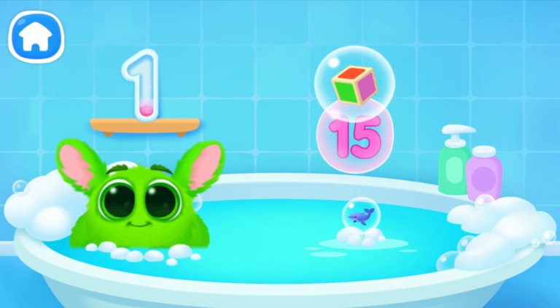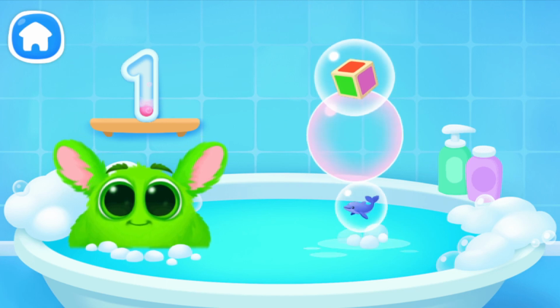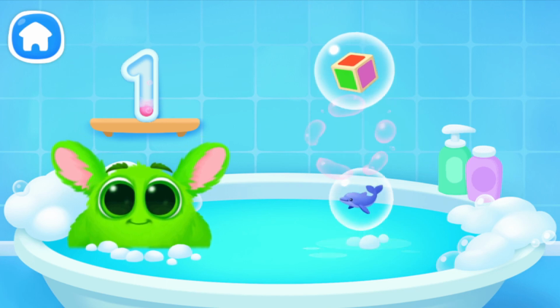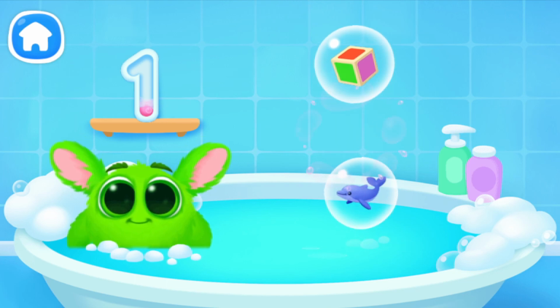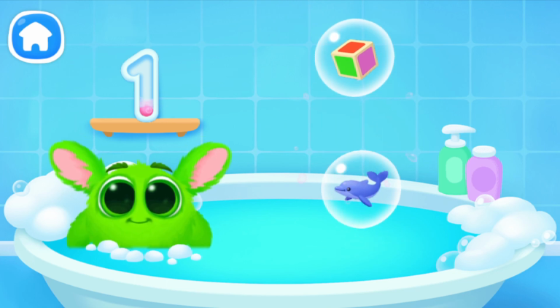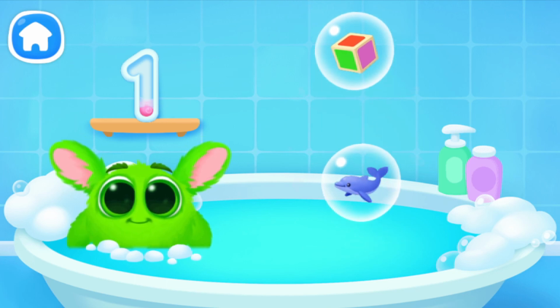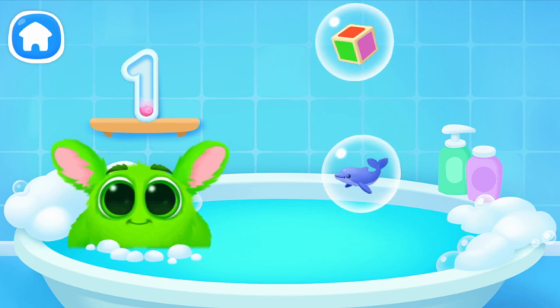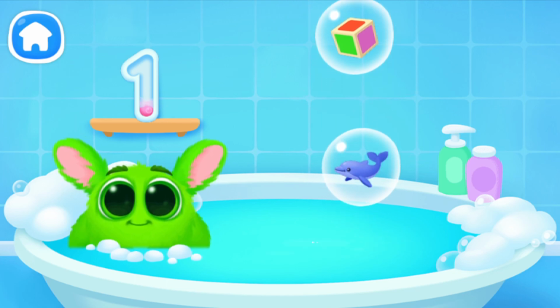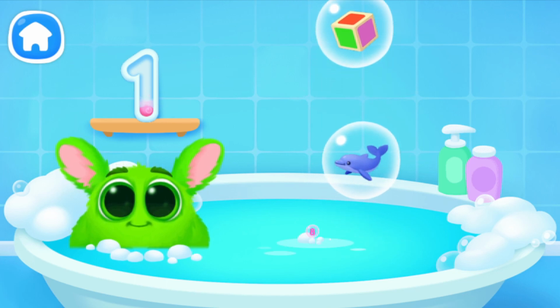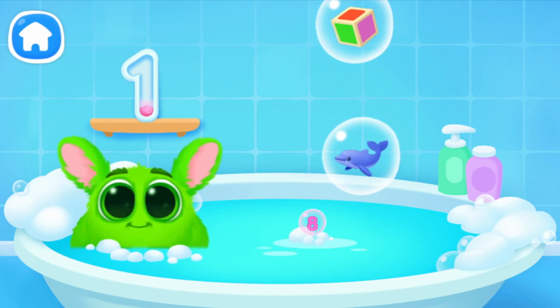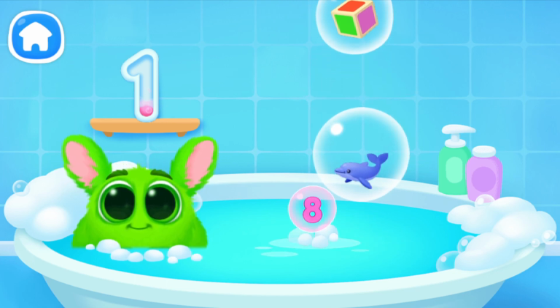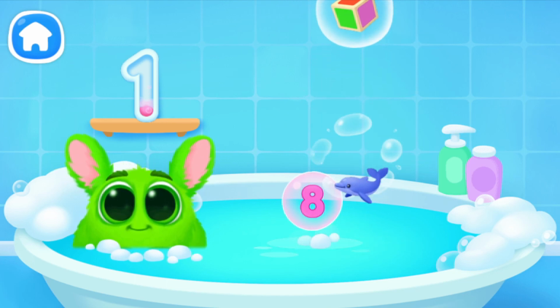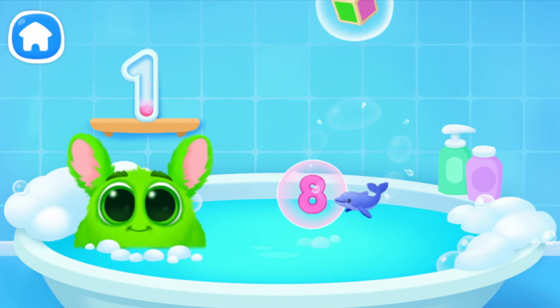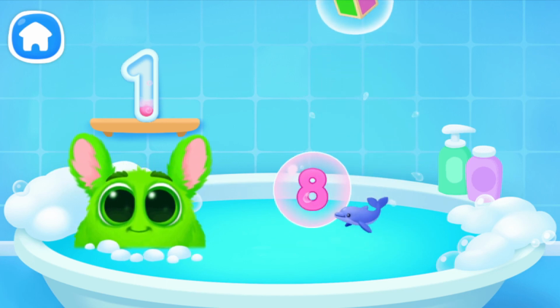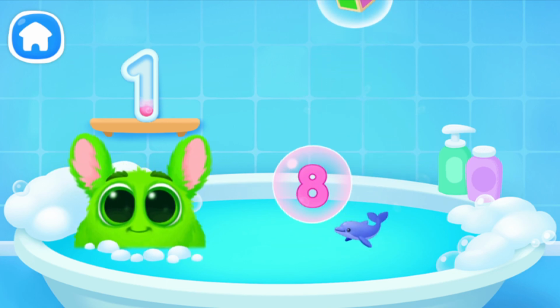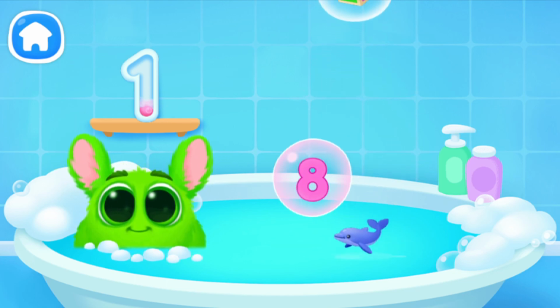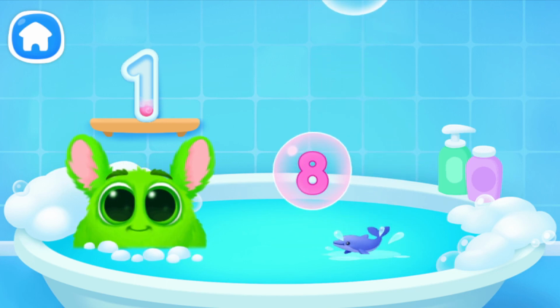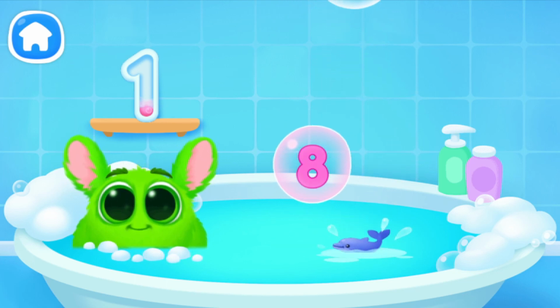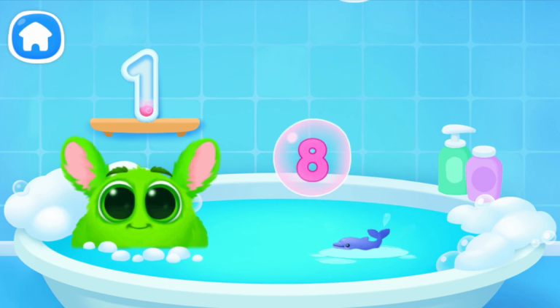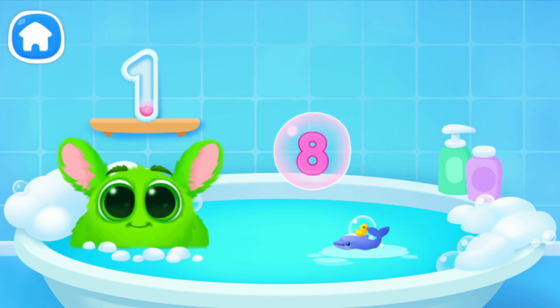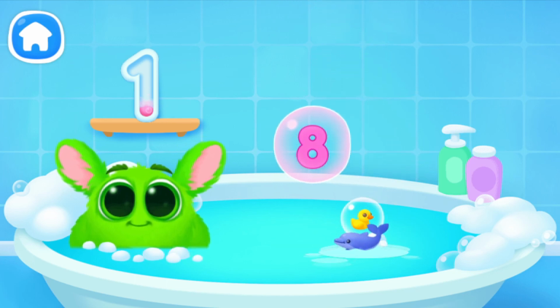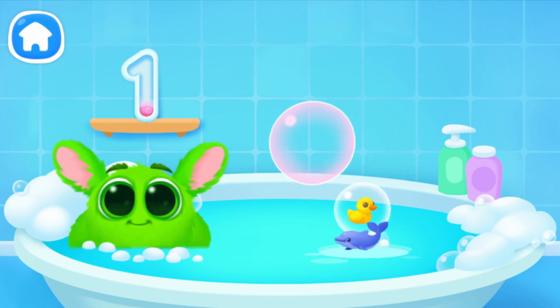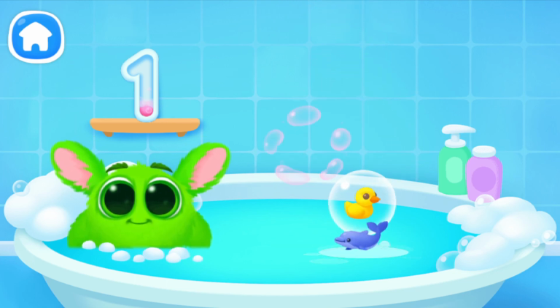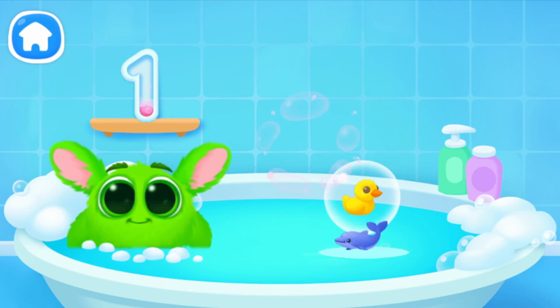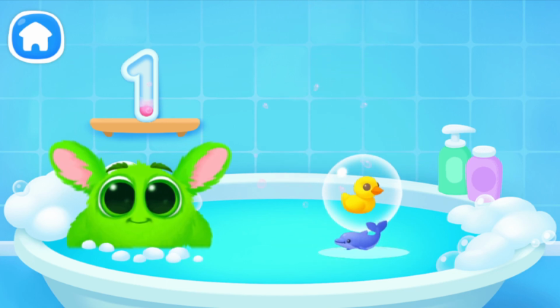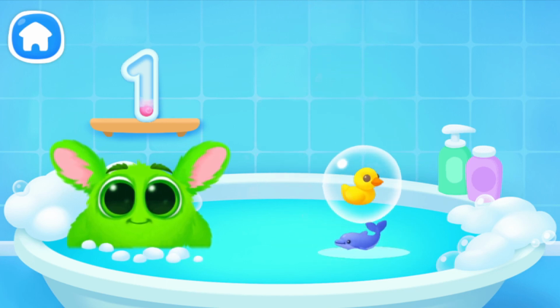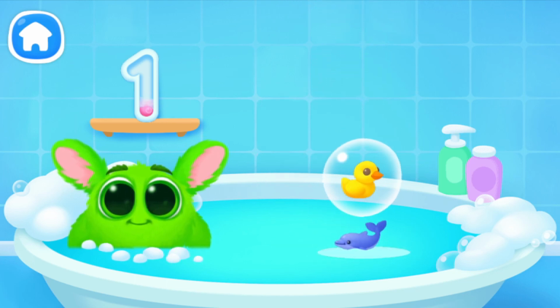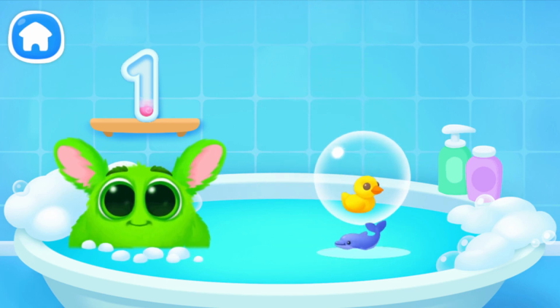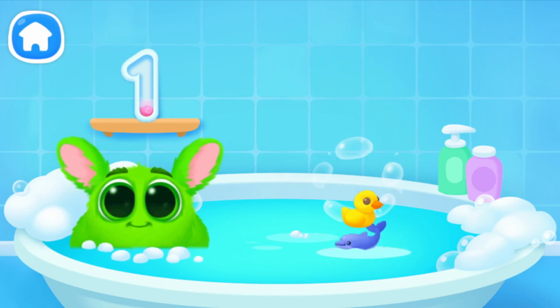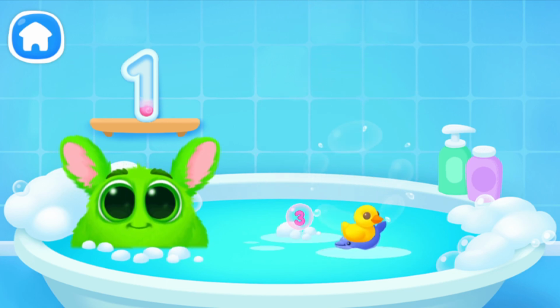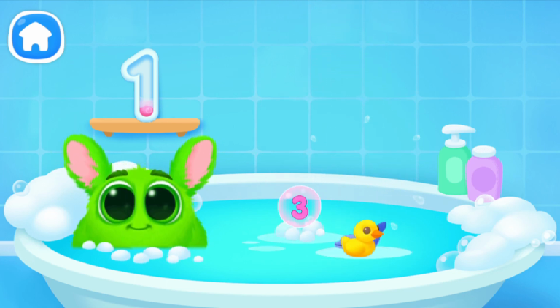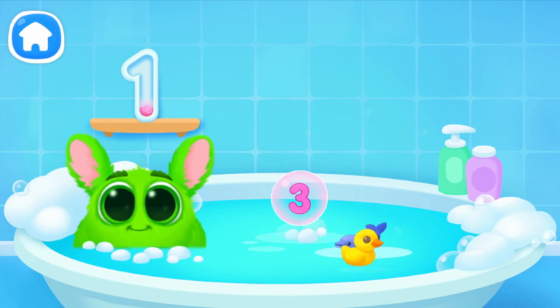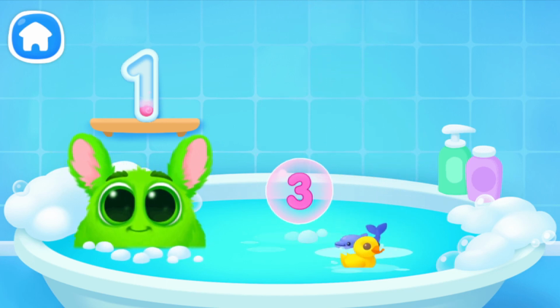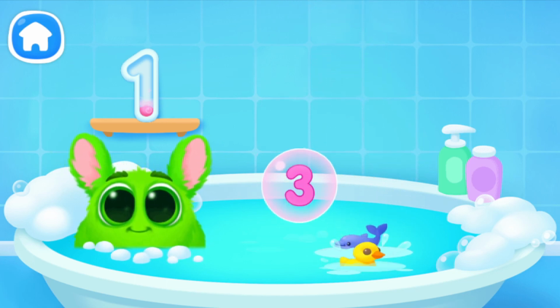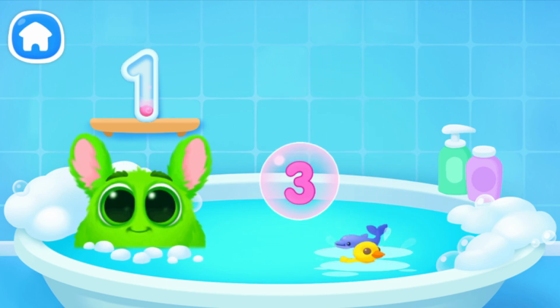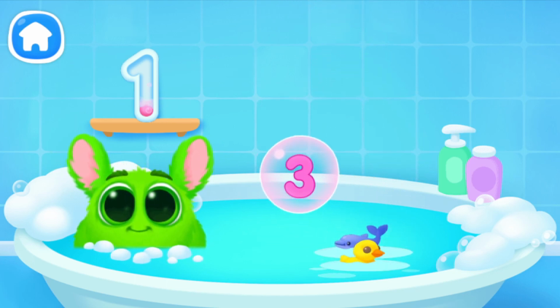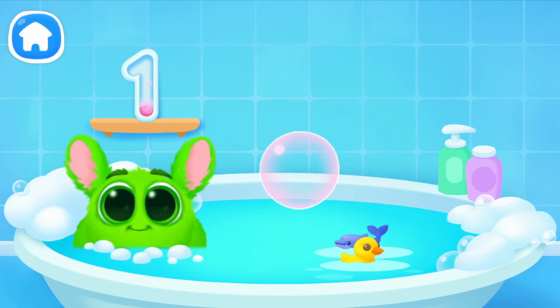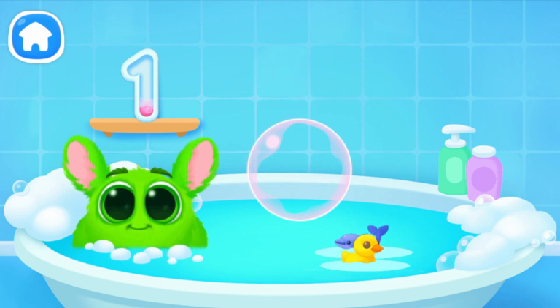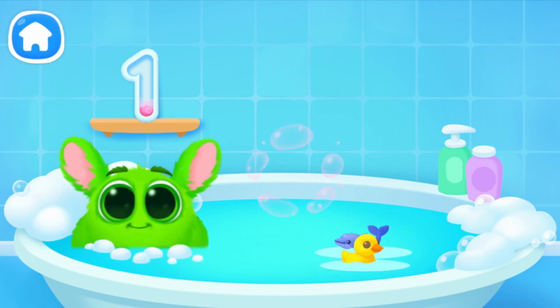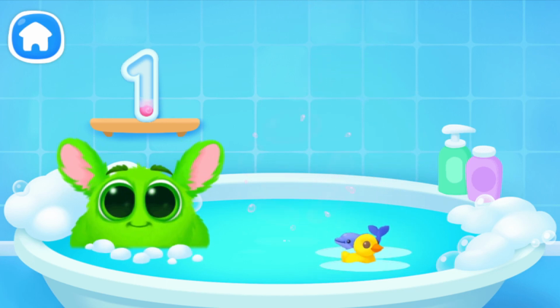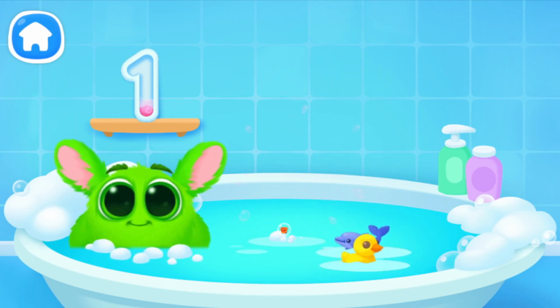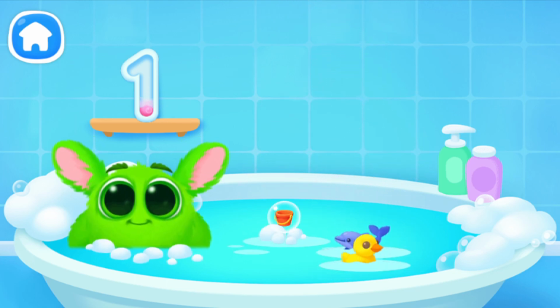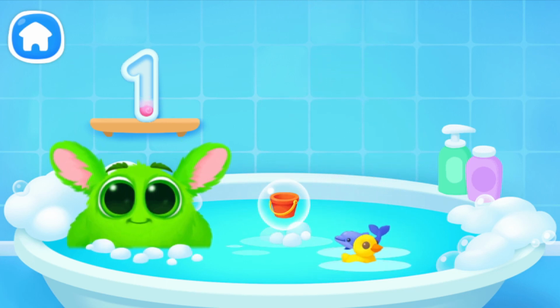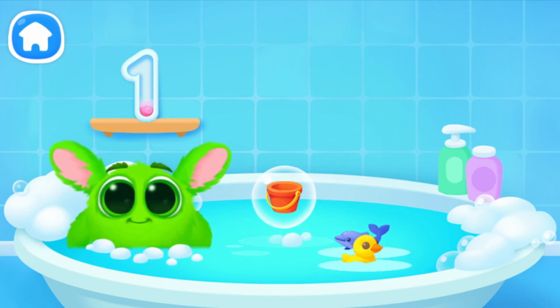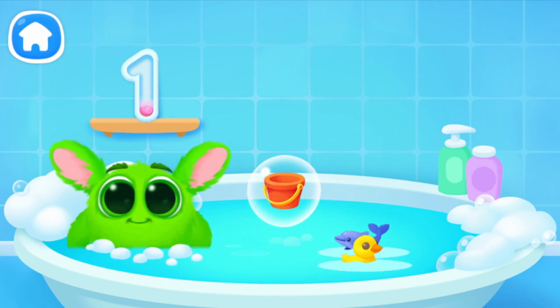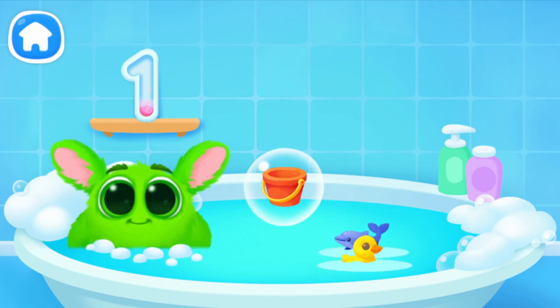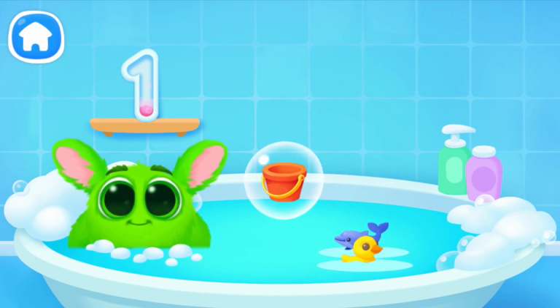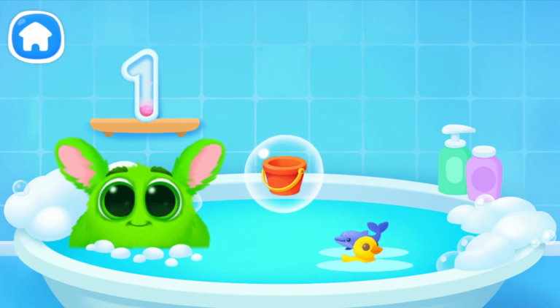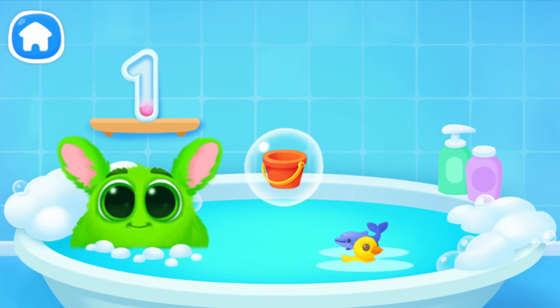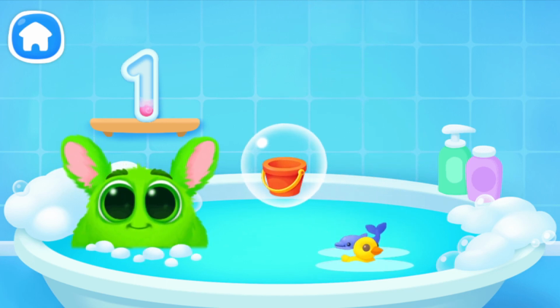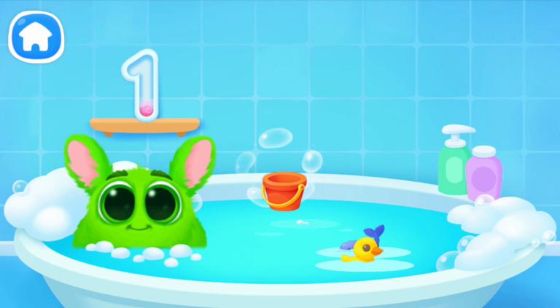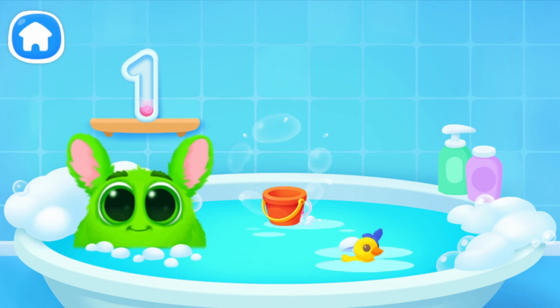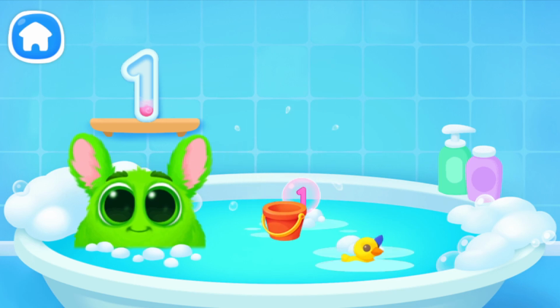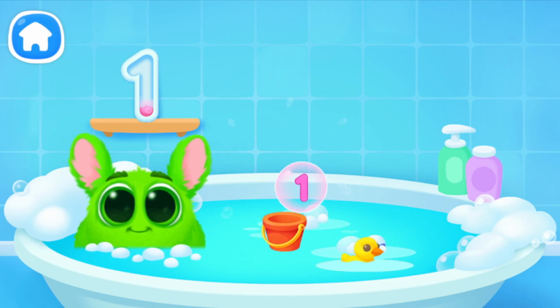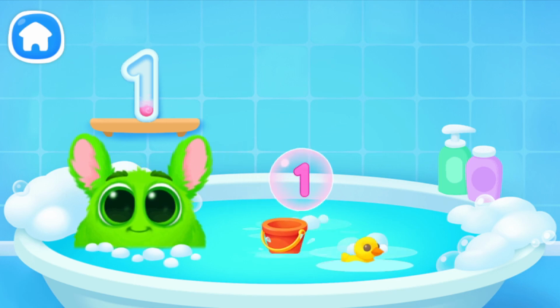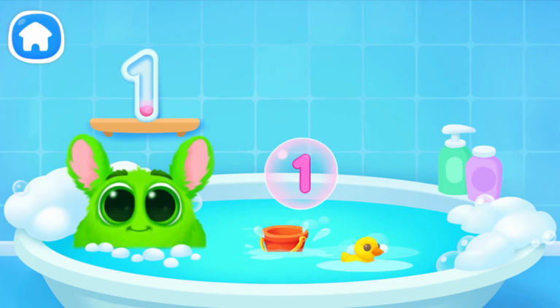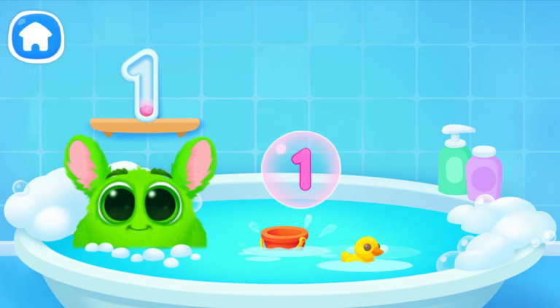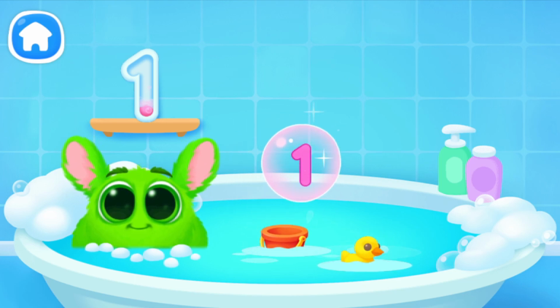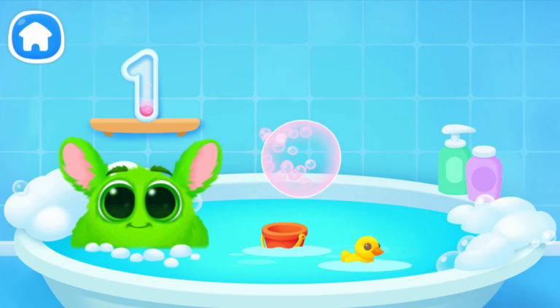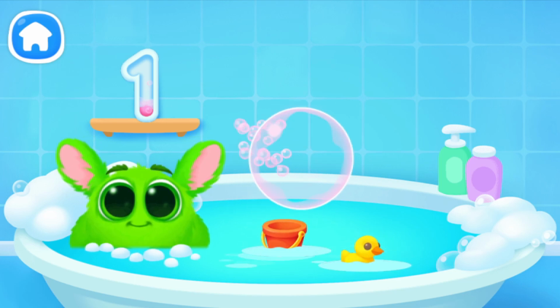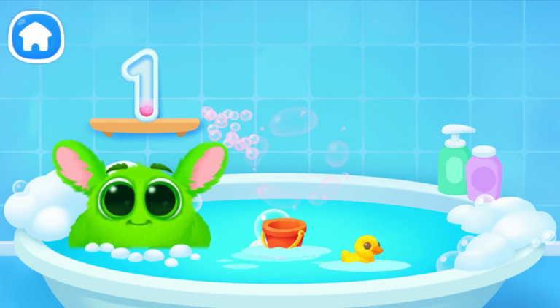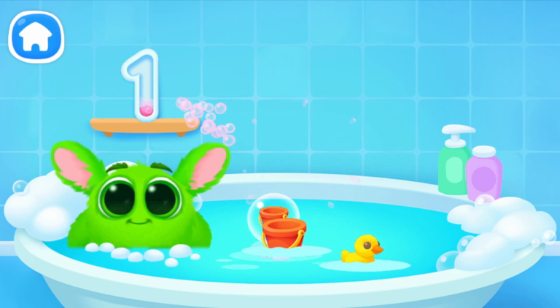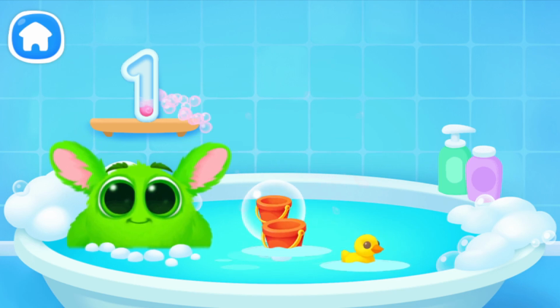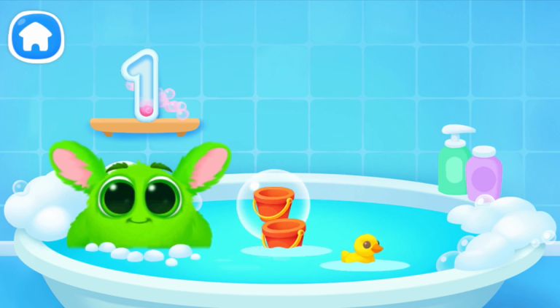Oh, it's not the number we need. Oh, it's not the number we need. Oh, it's not a number.